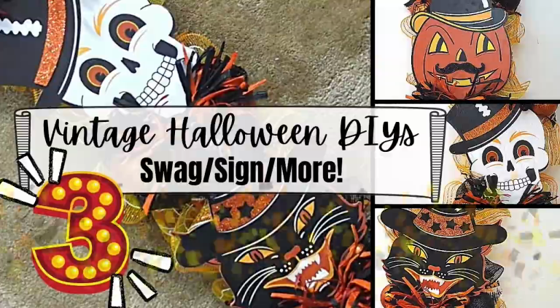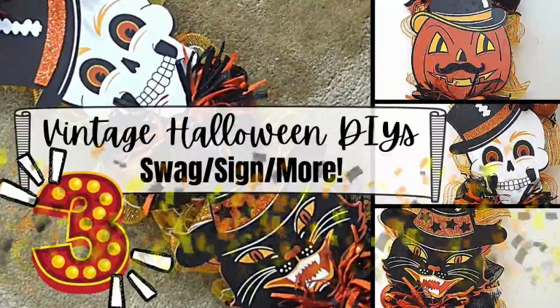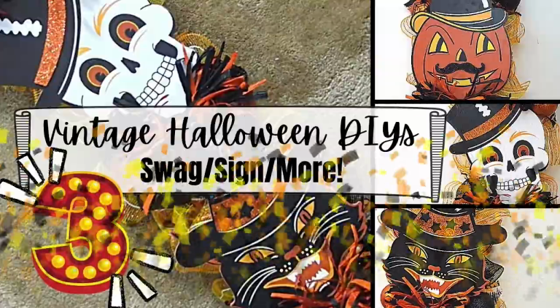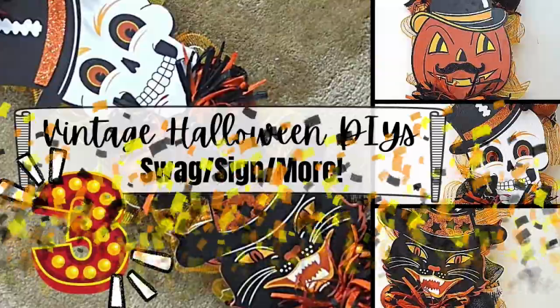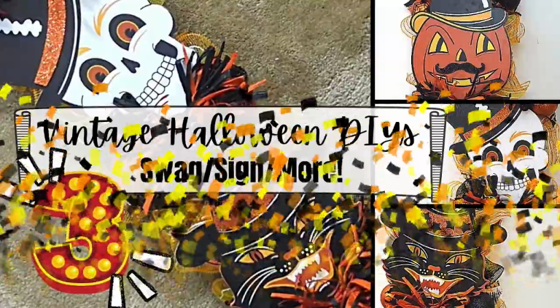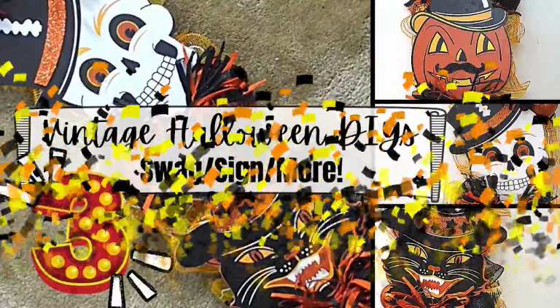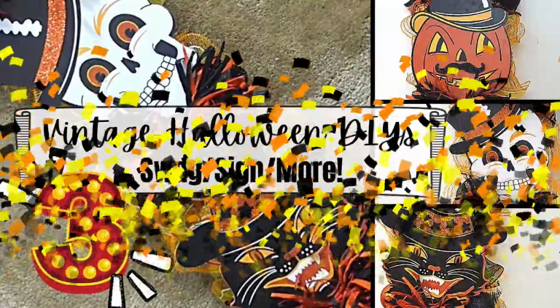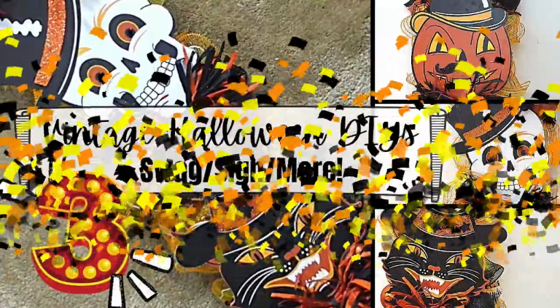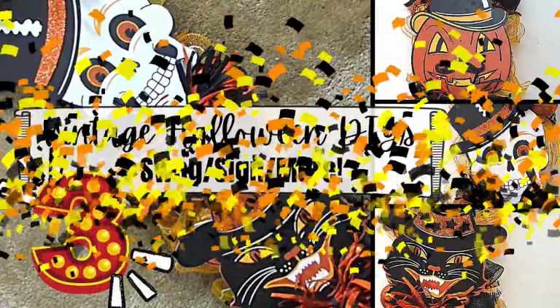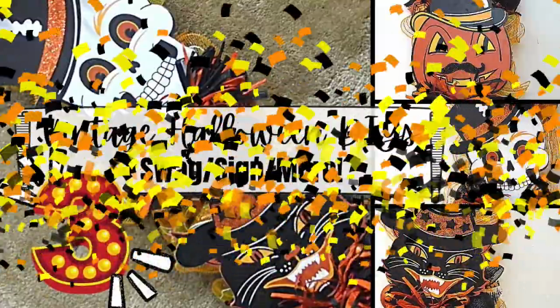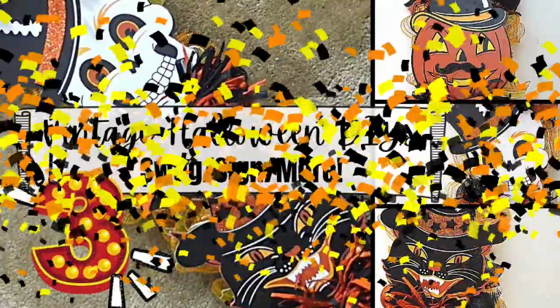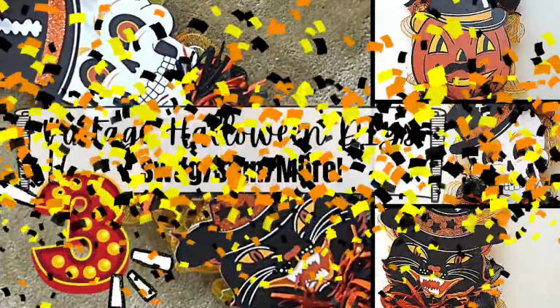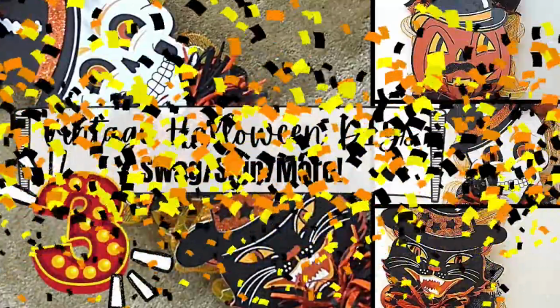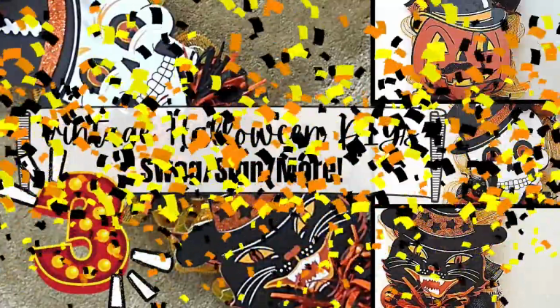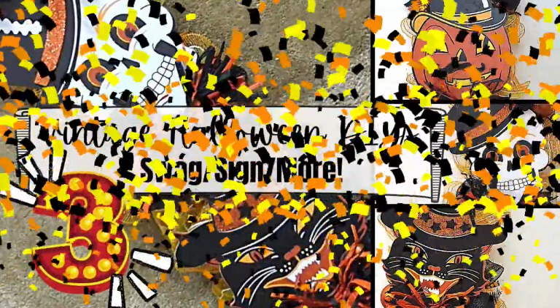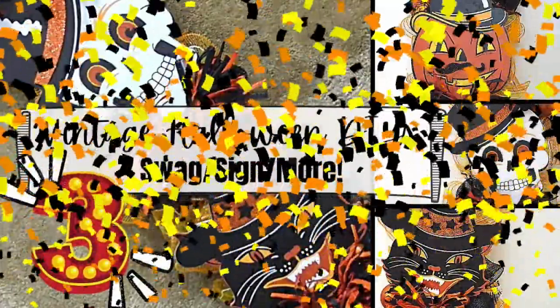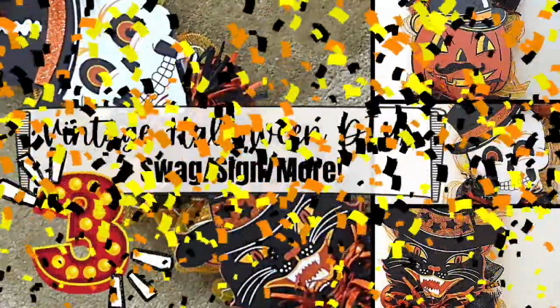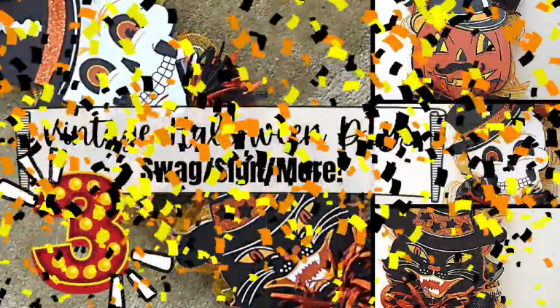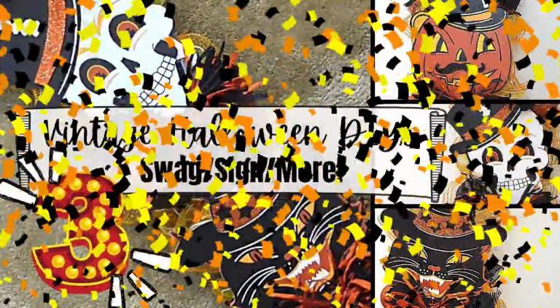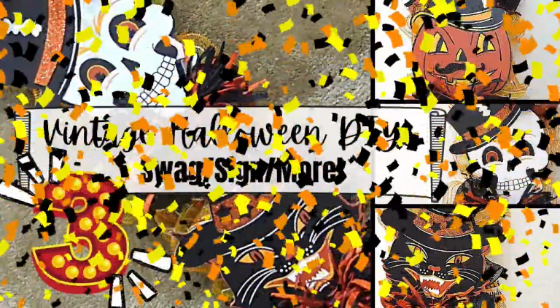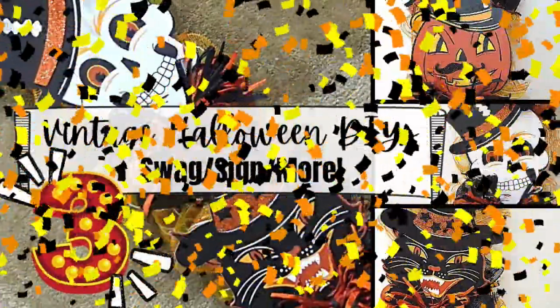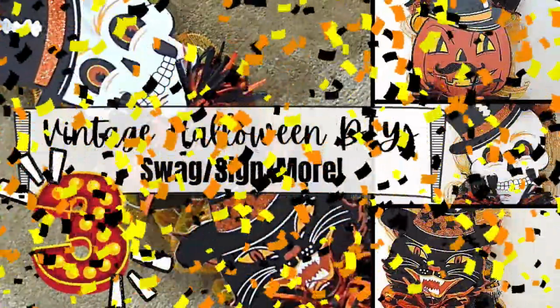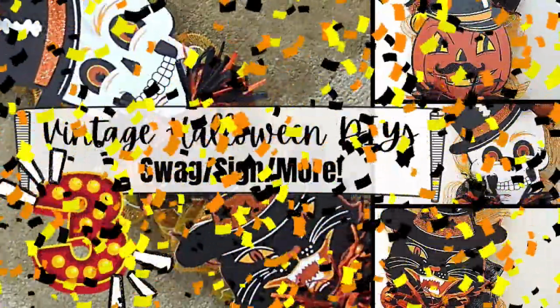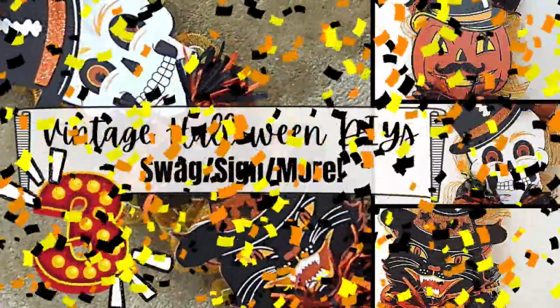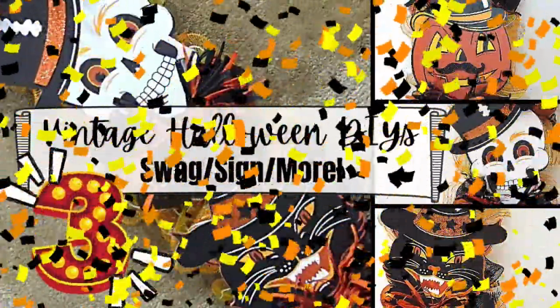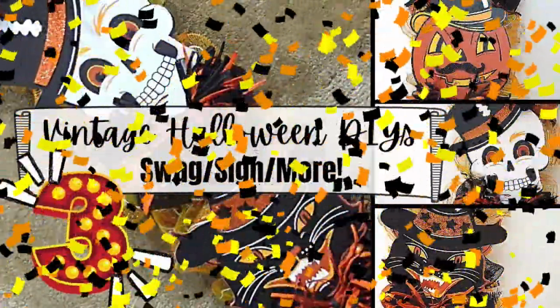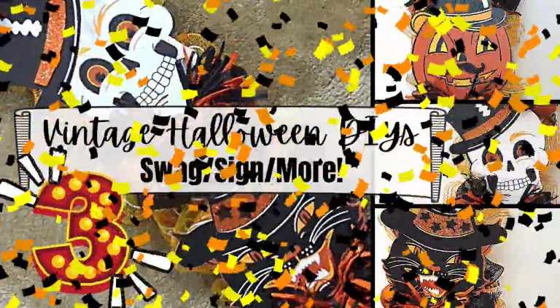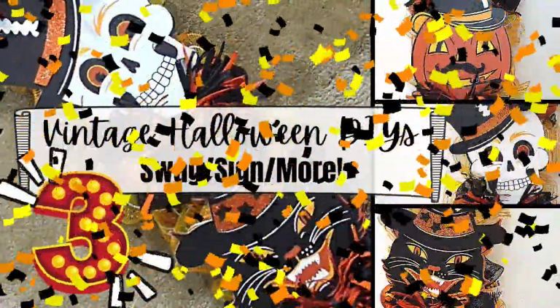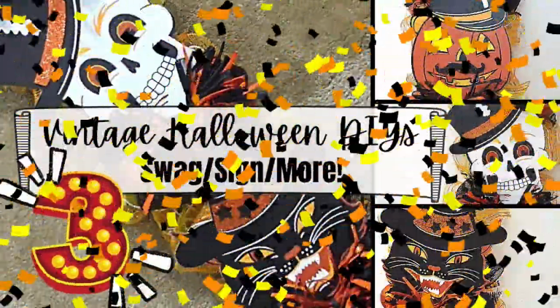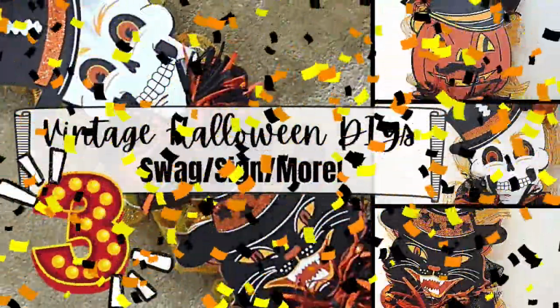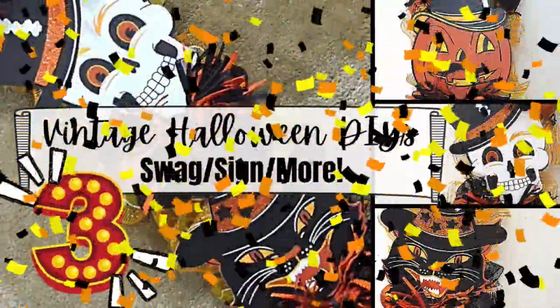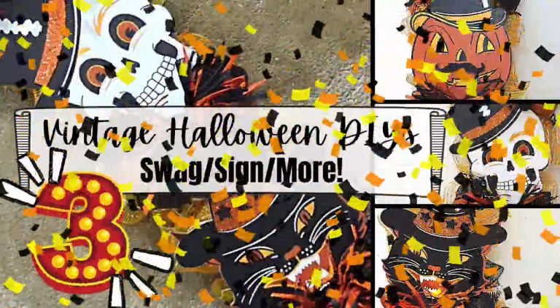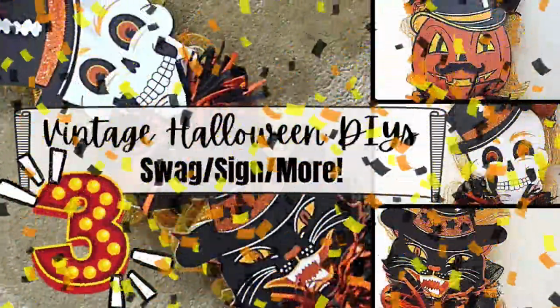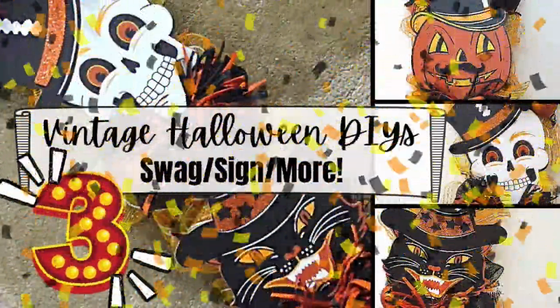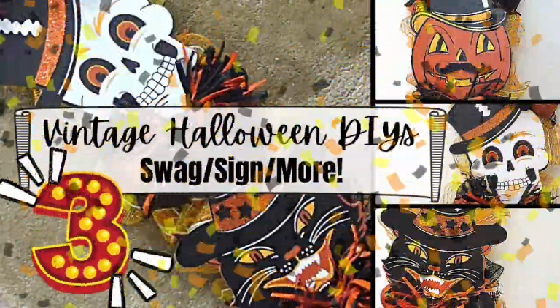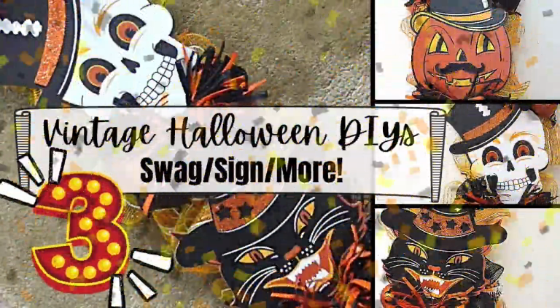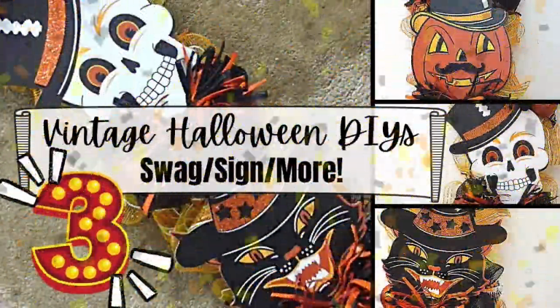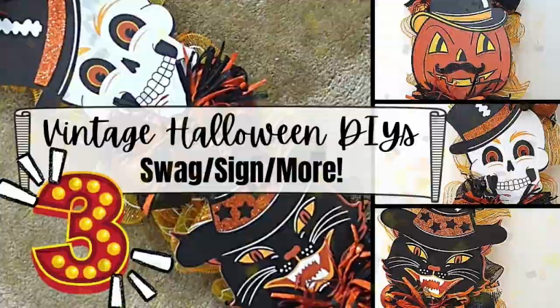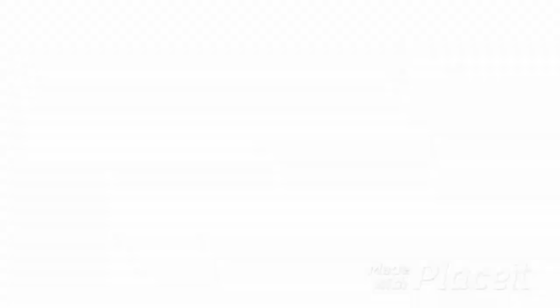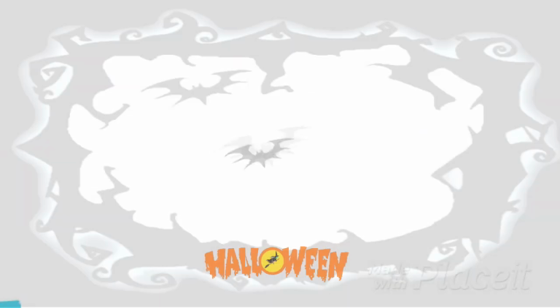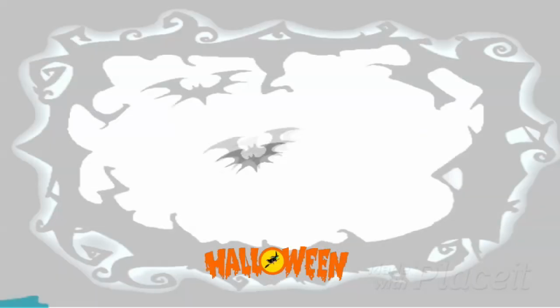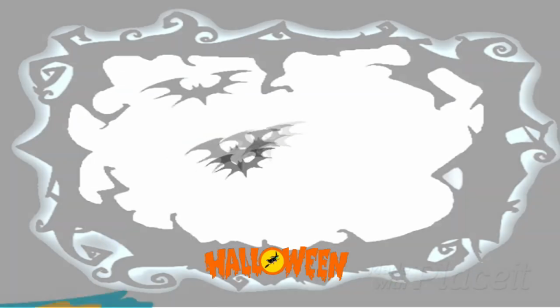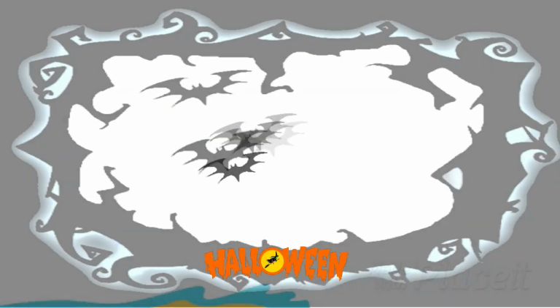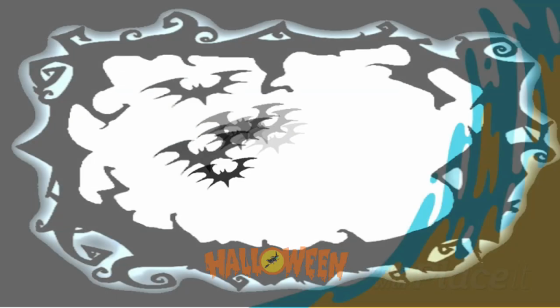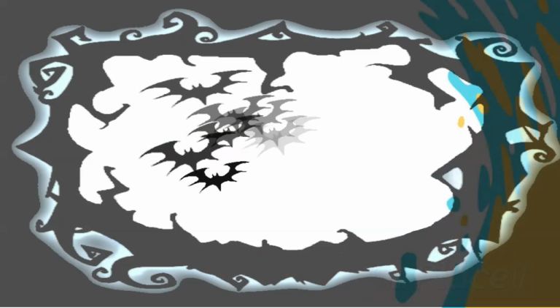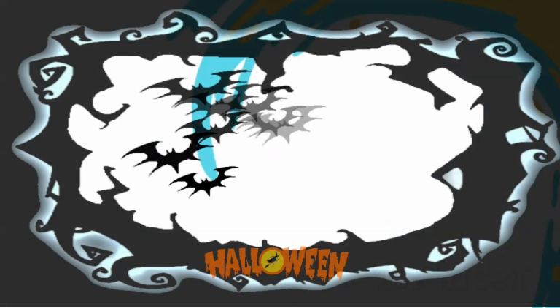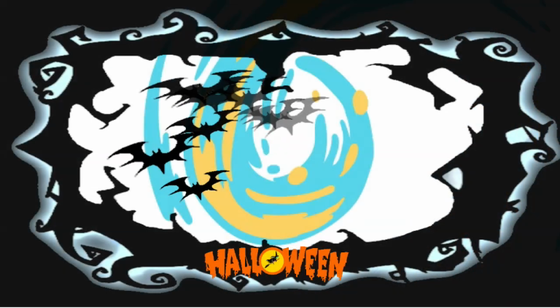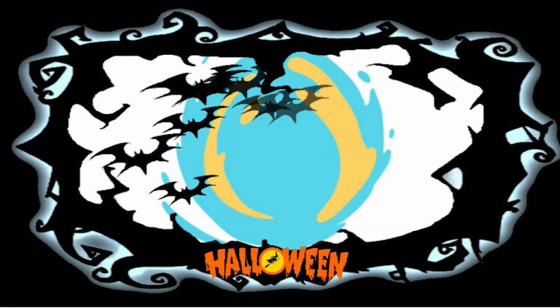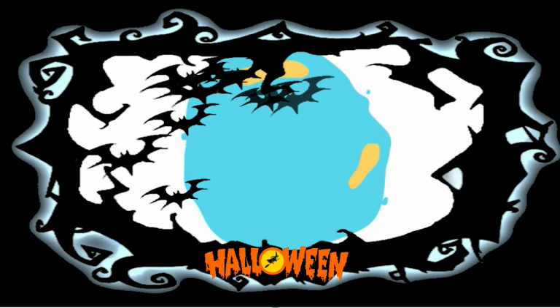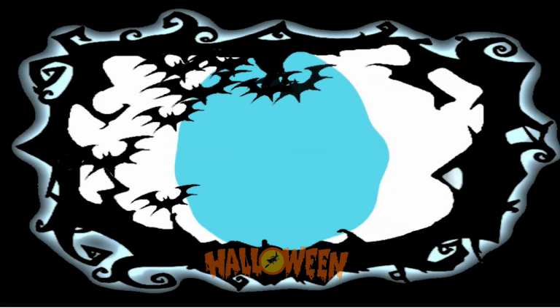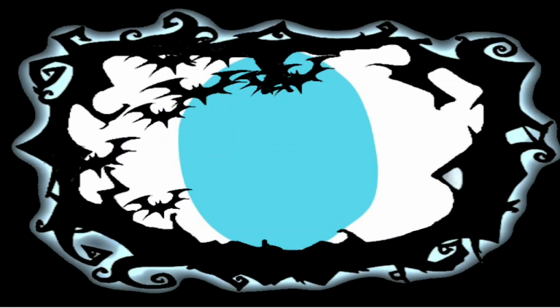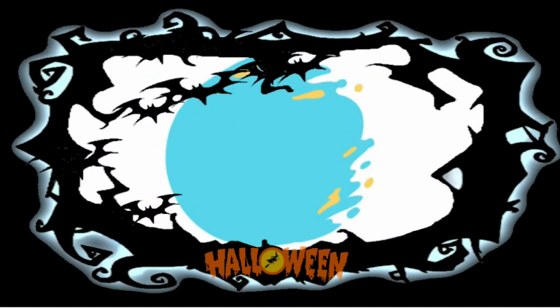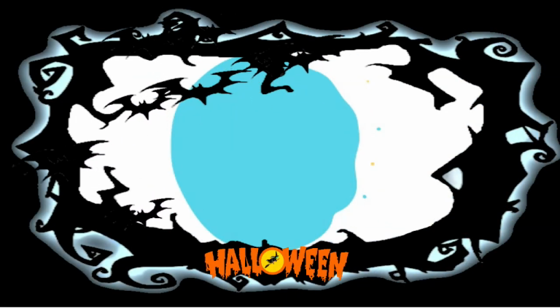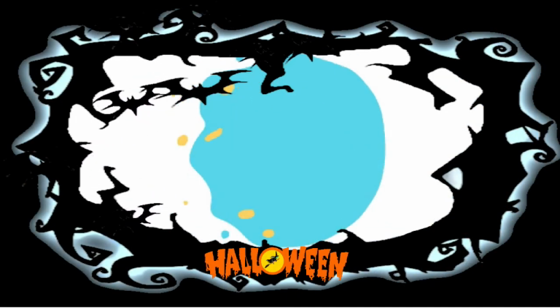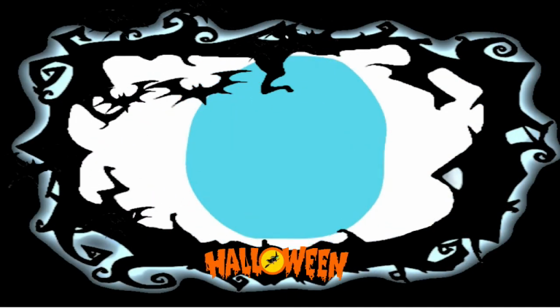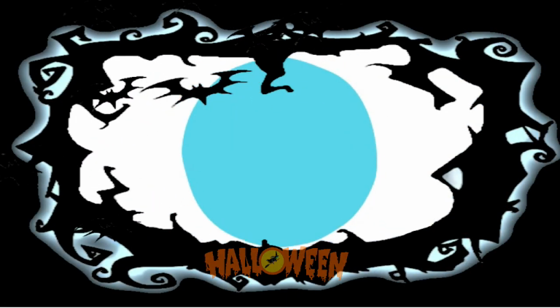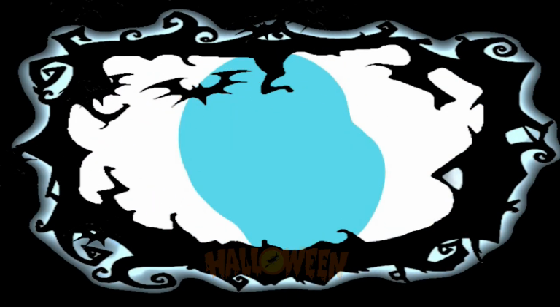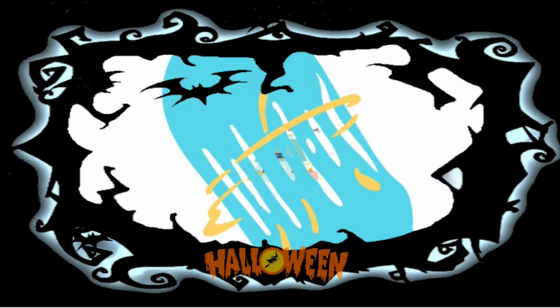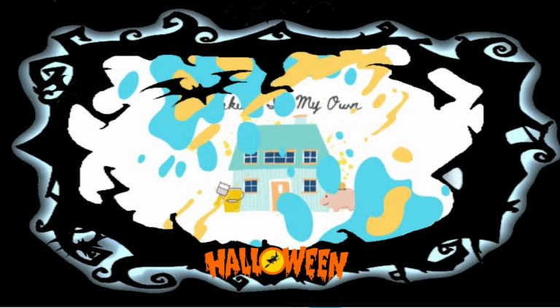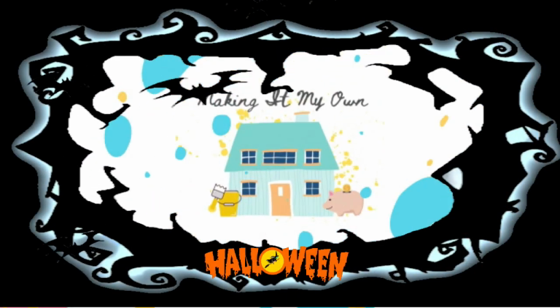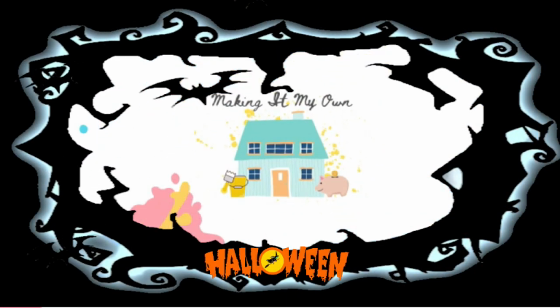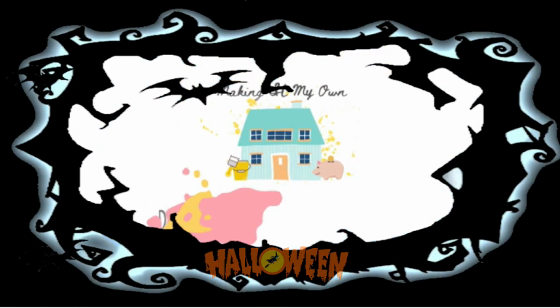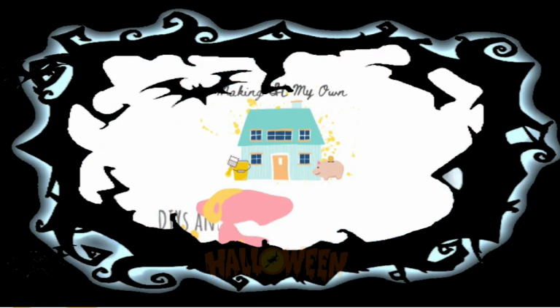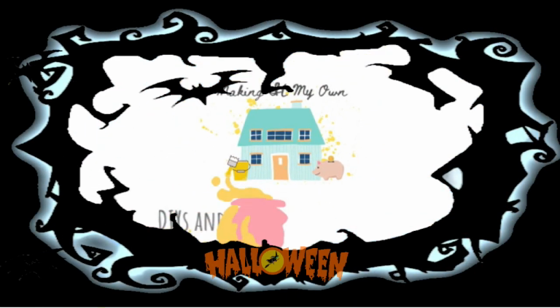Today I've got three vintage Halloween DIYs: a swag, a sign, and more. I'm Brandy, and this is Making It My Own.